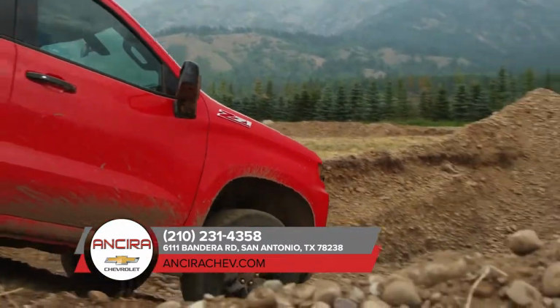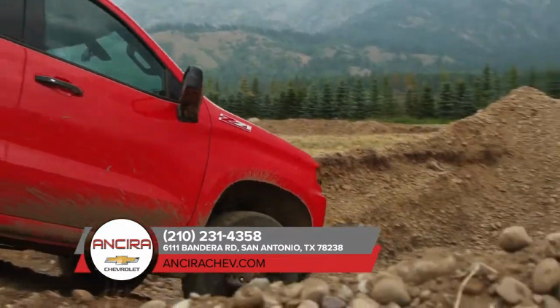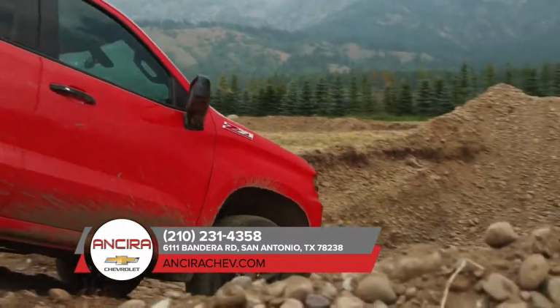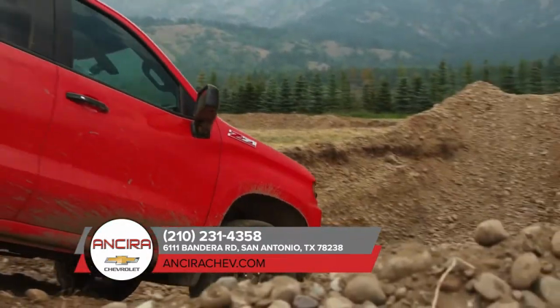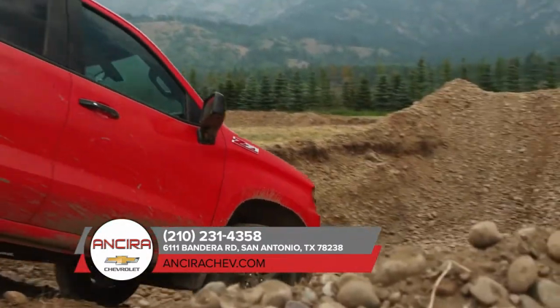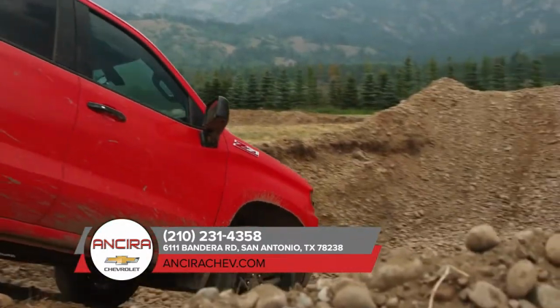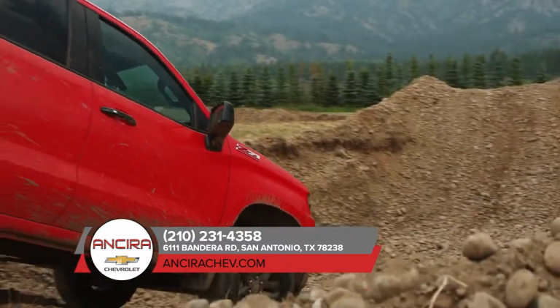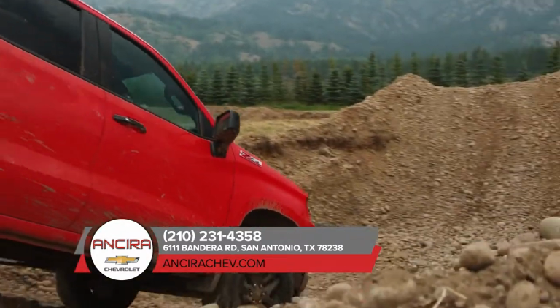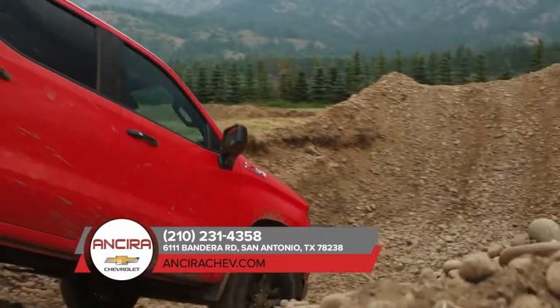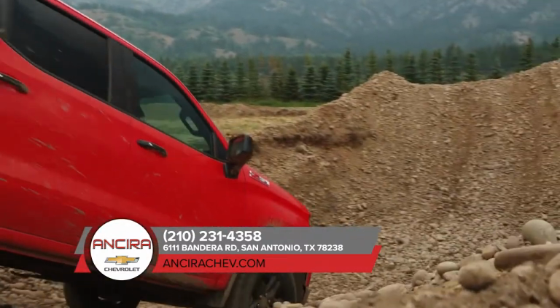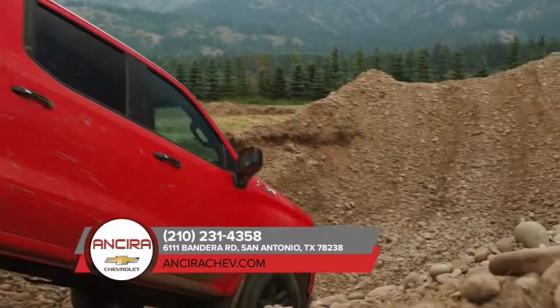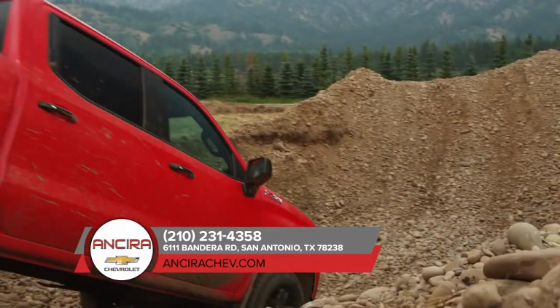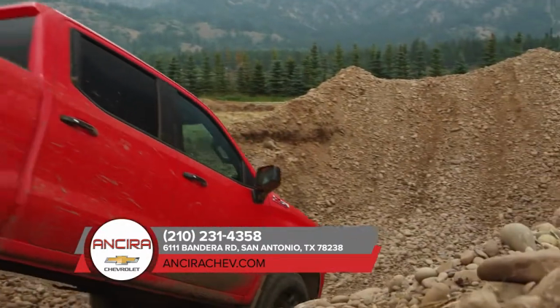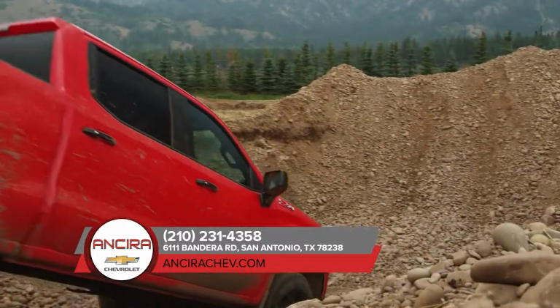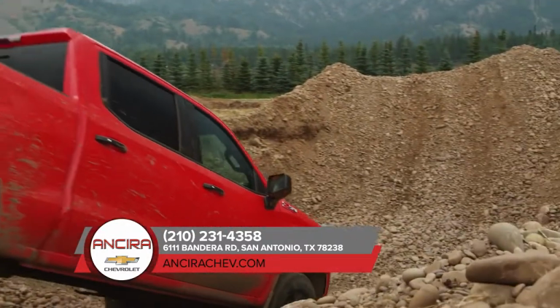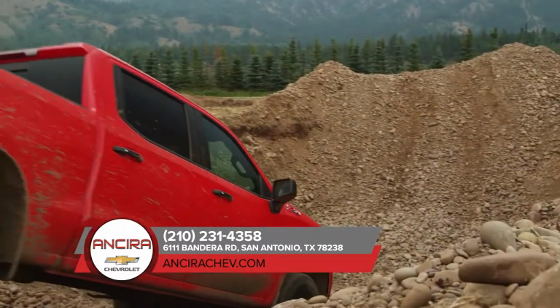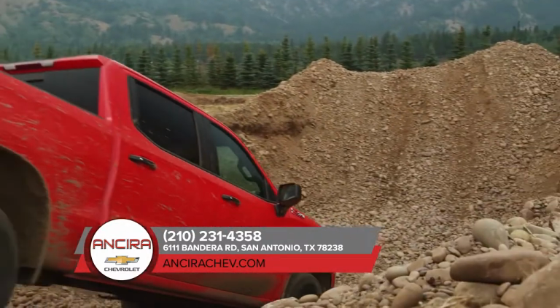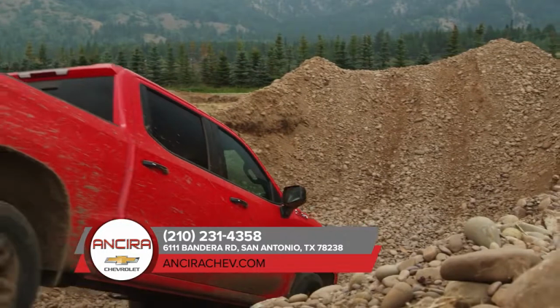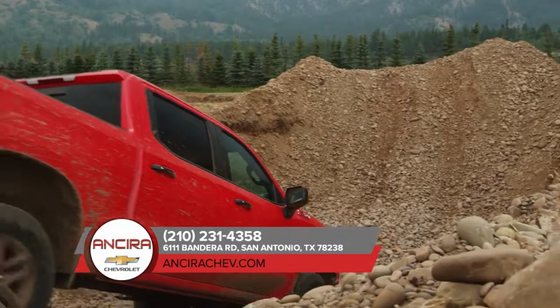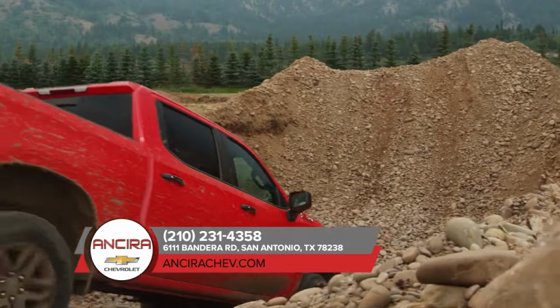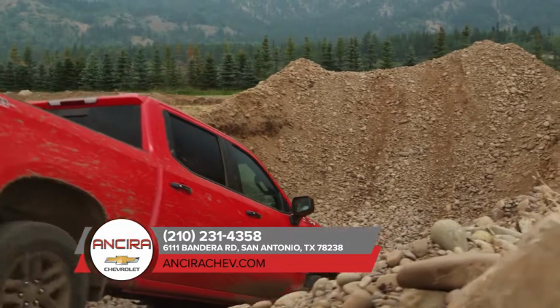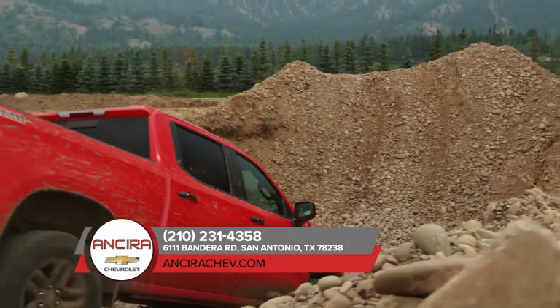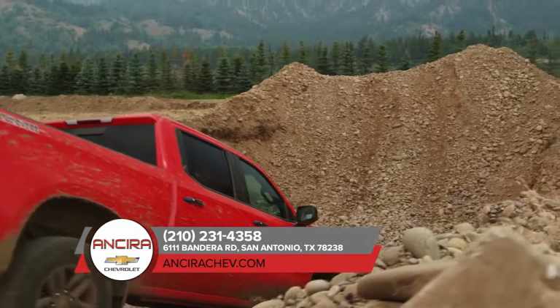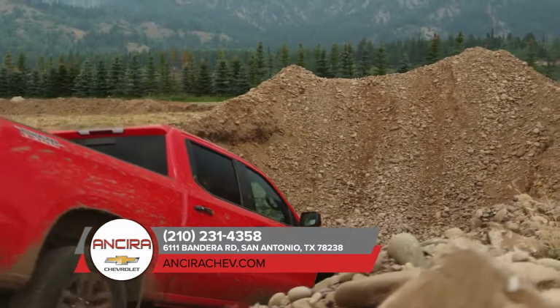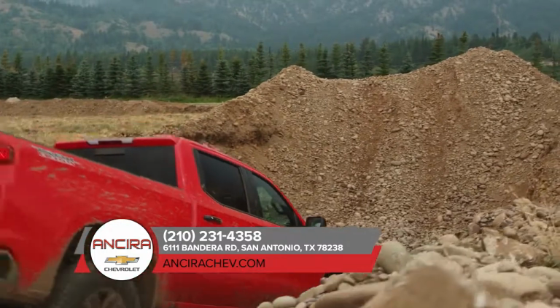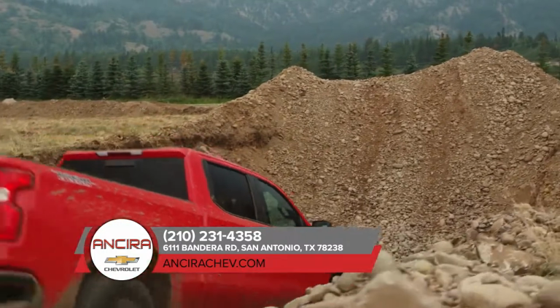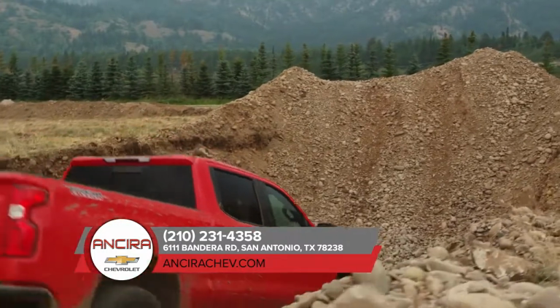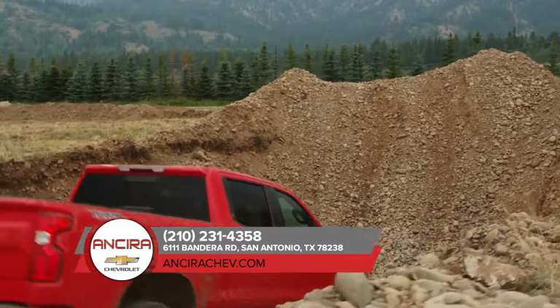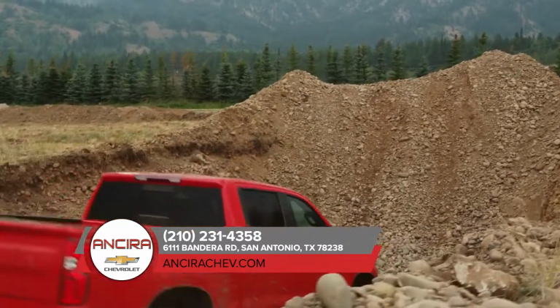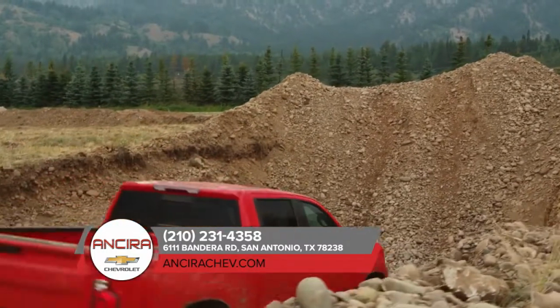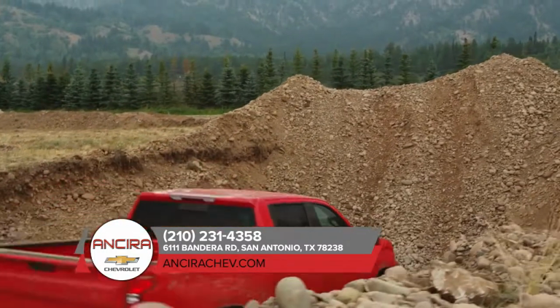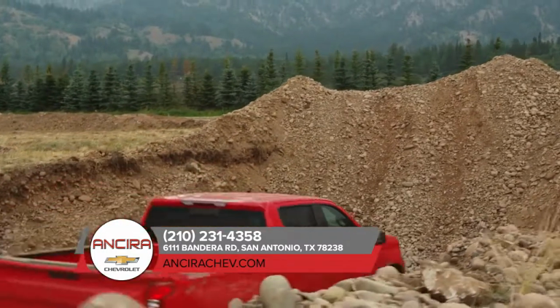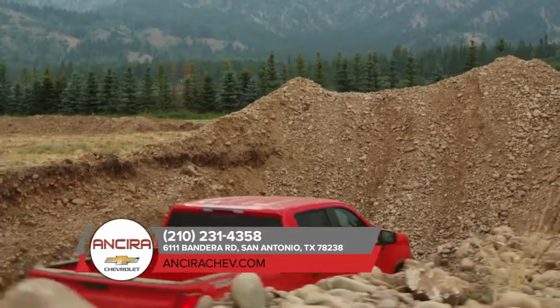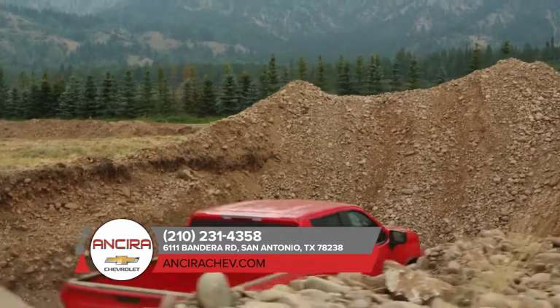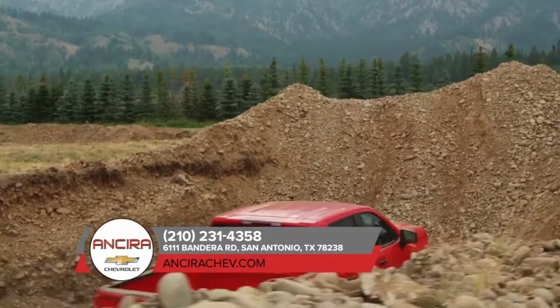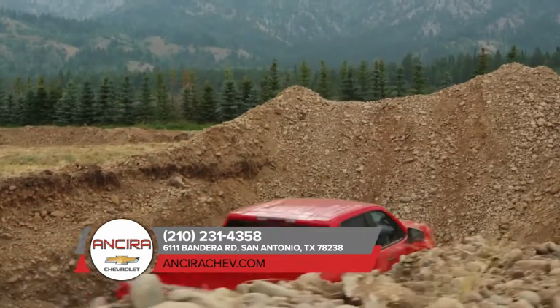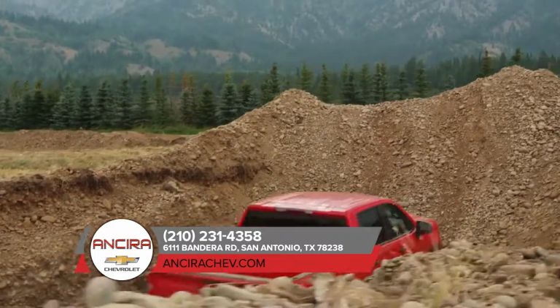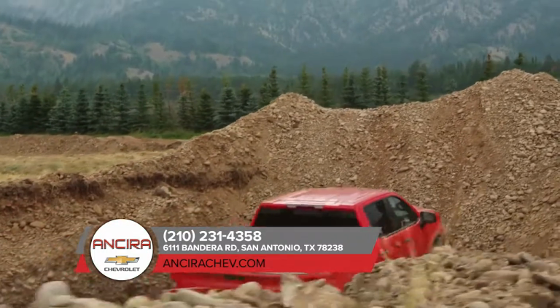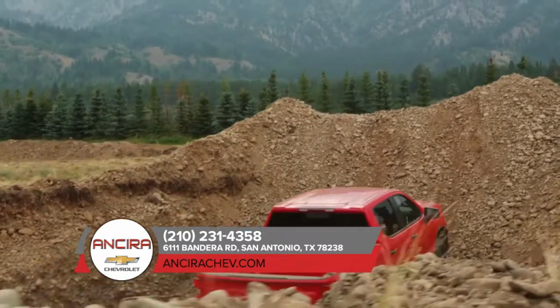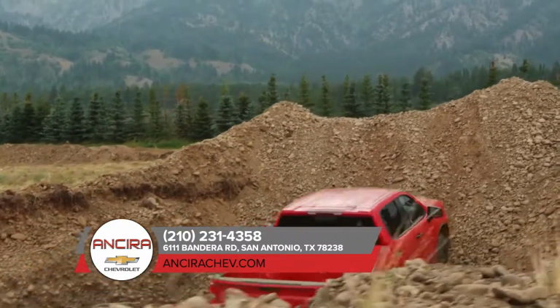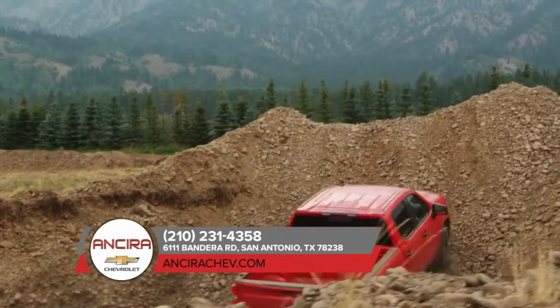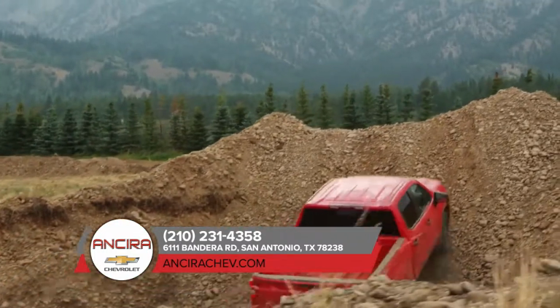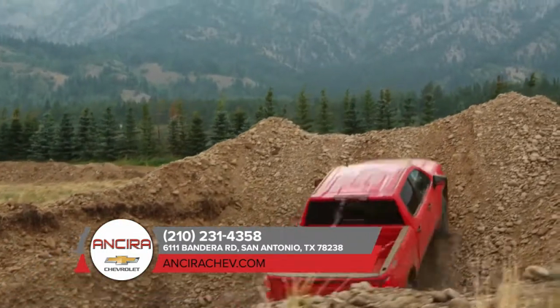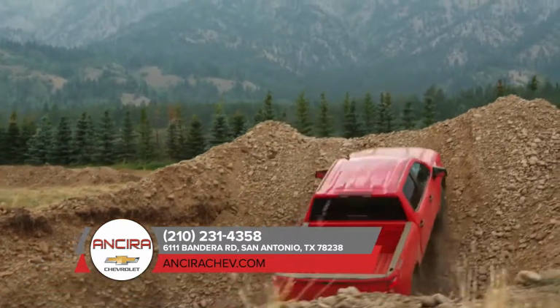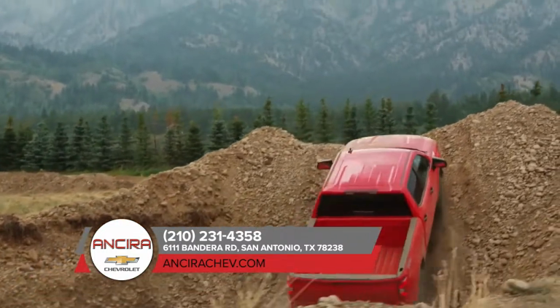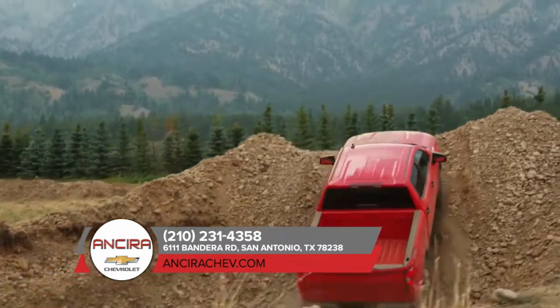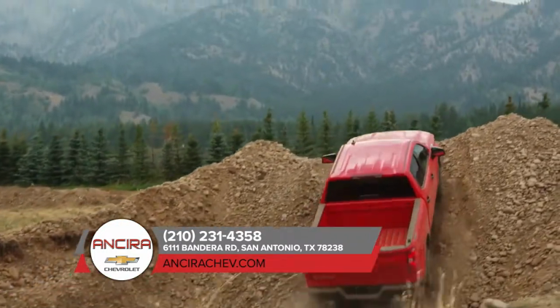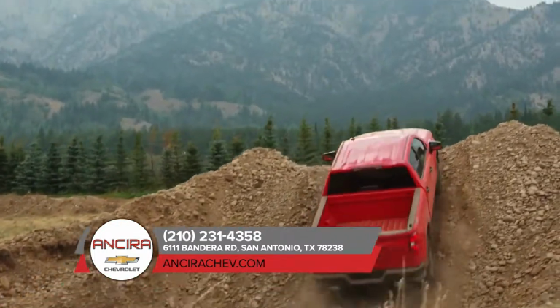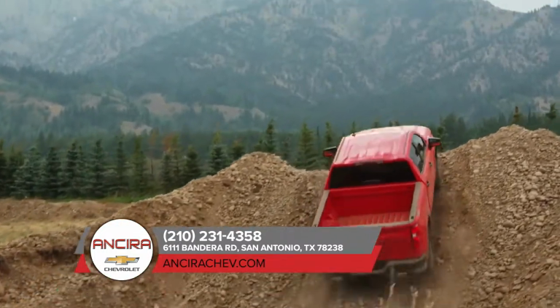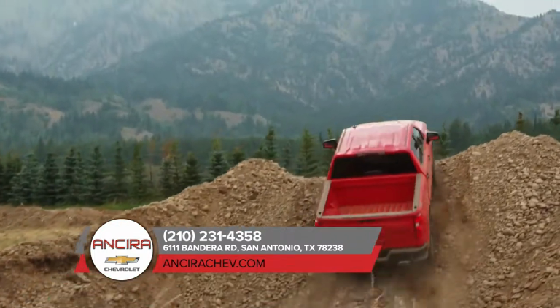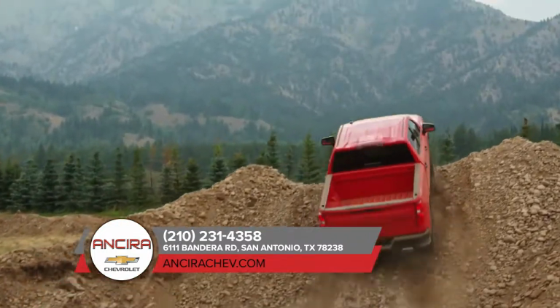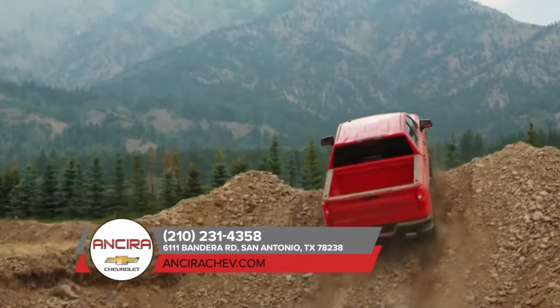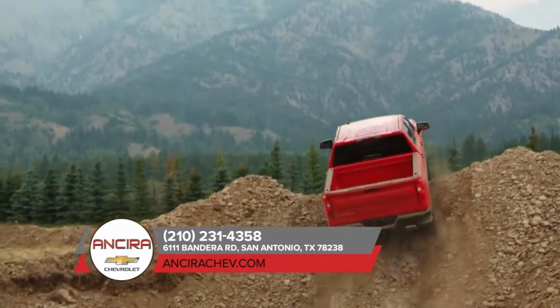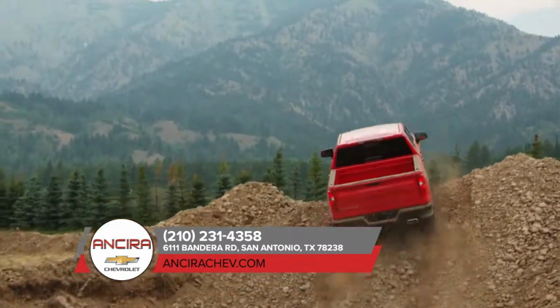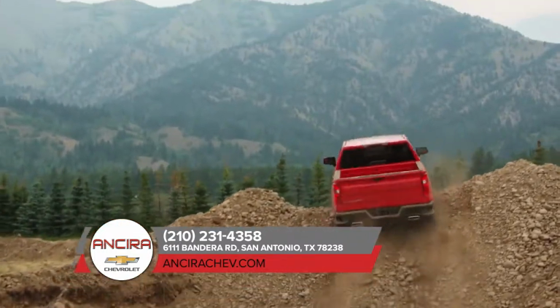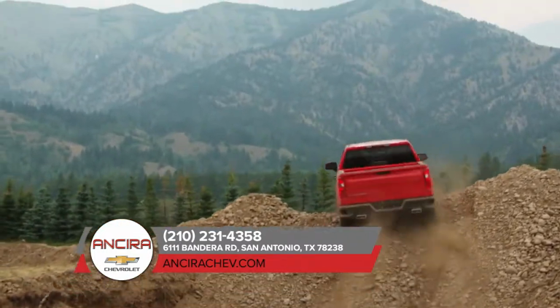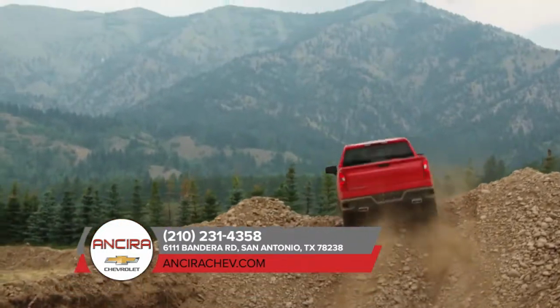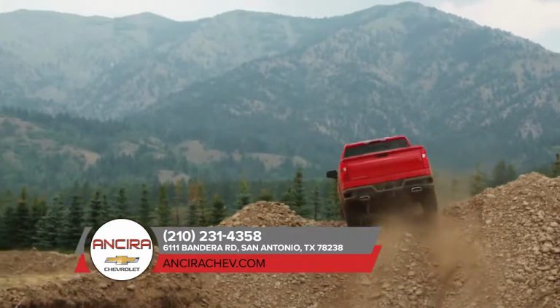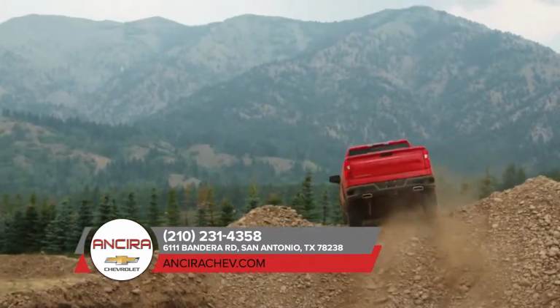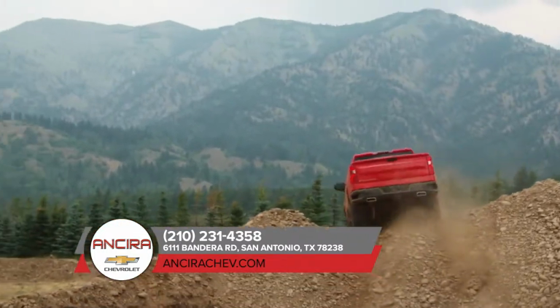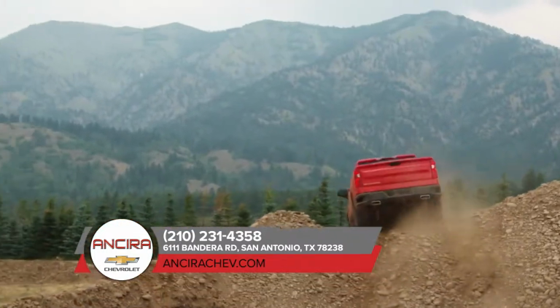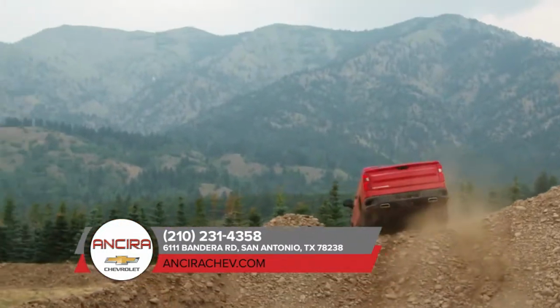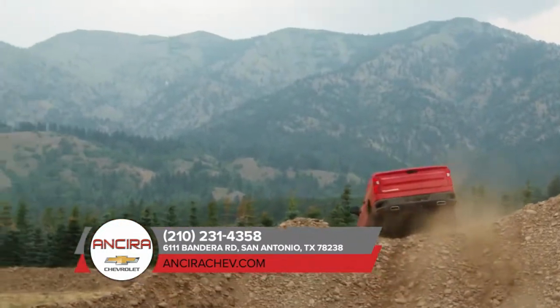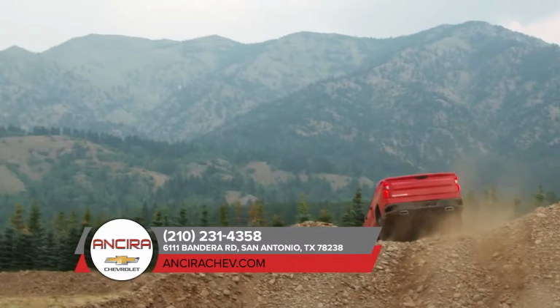You can get behind the wheel of a 2018 Chevrolet Silverado 1500 and drive knowing you've got Chevrolet safety backing you.